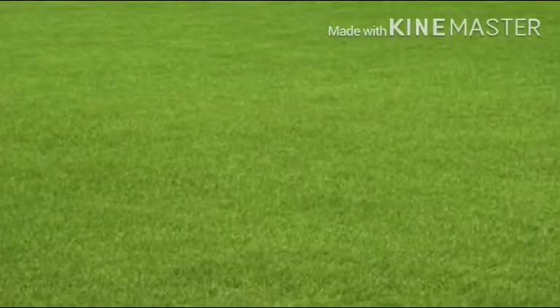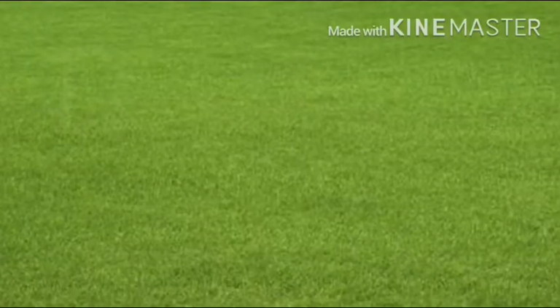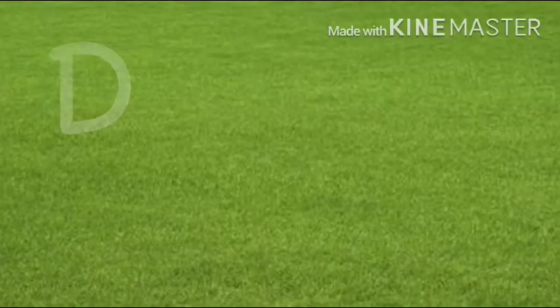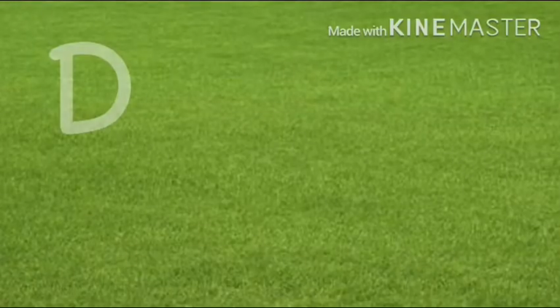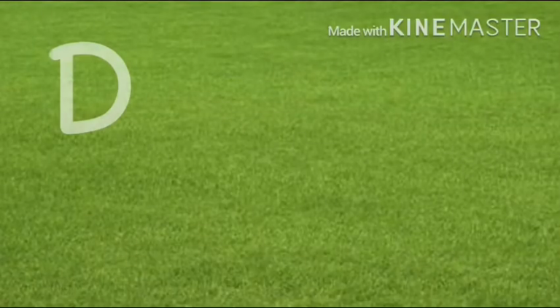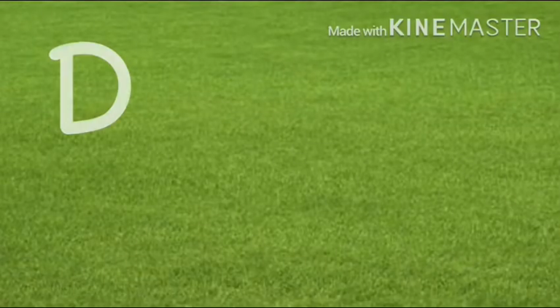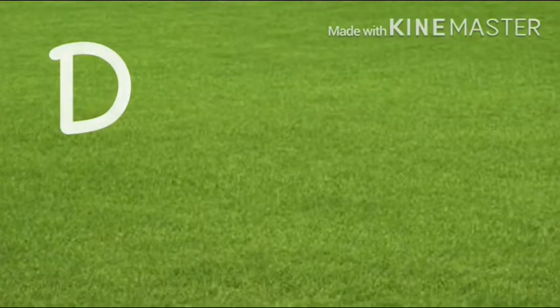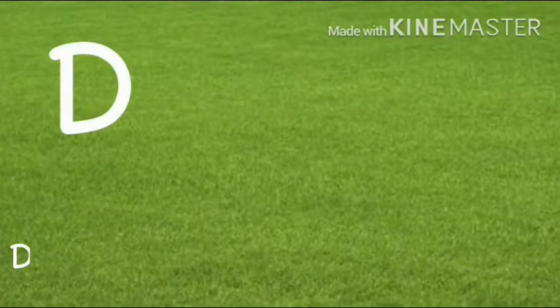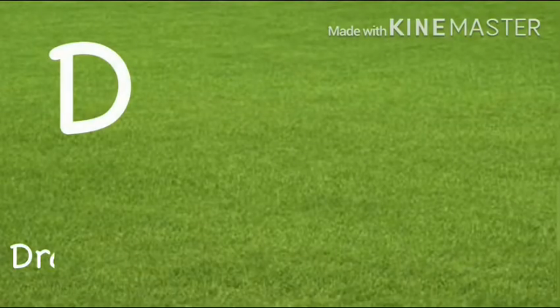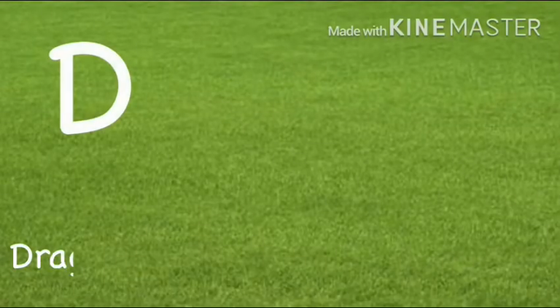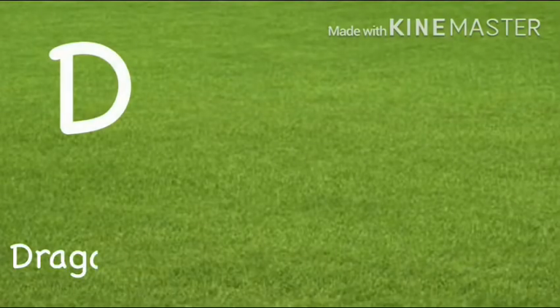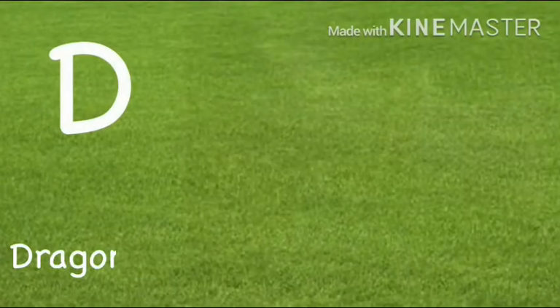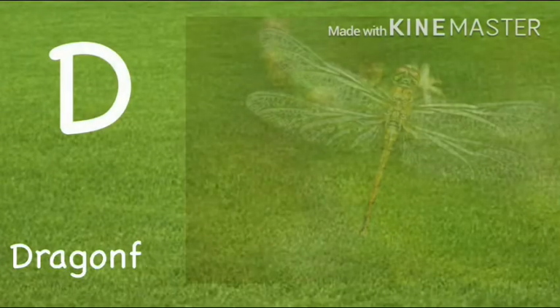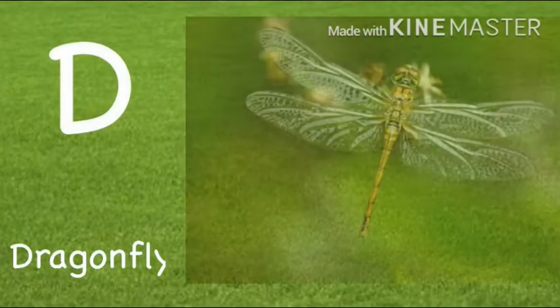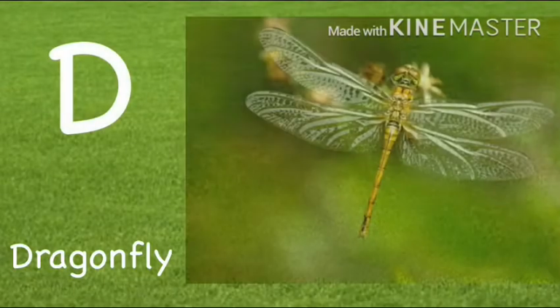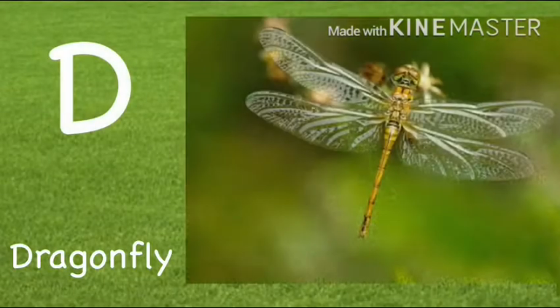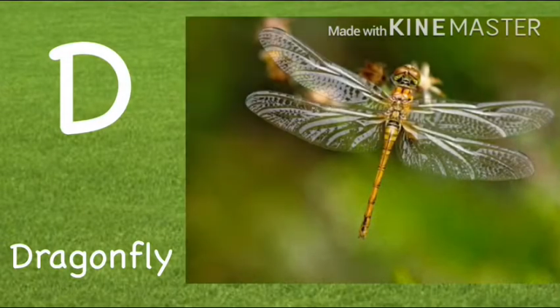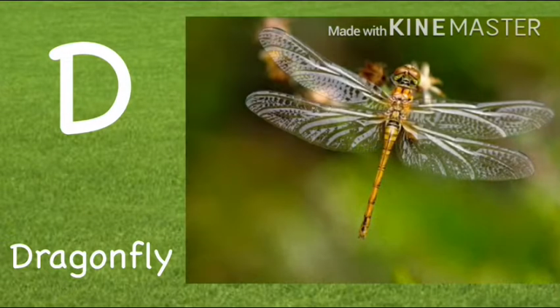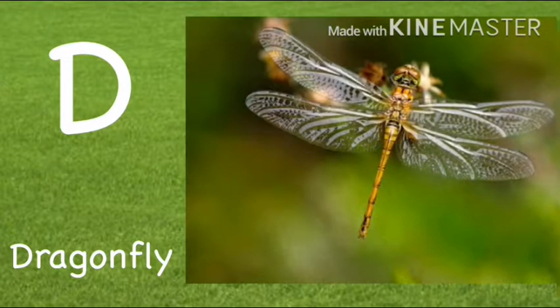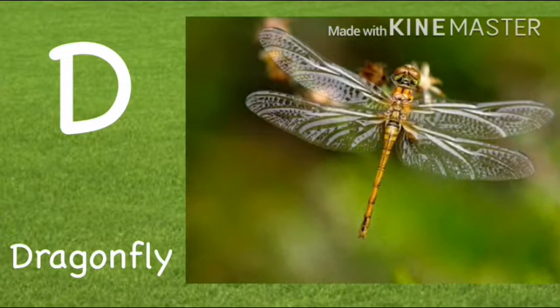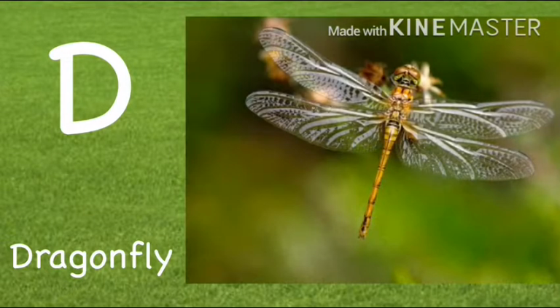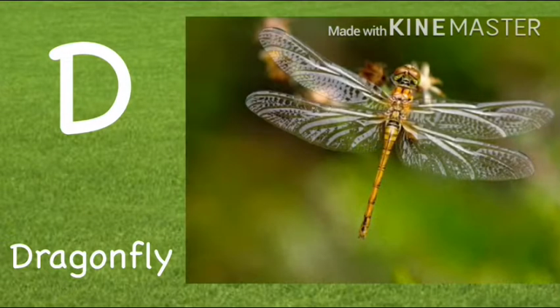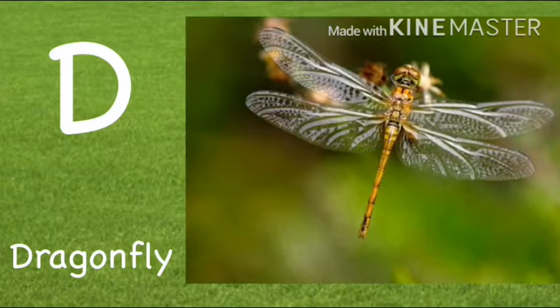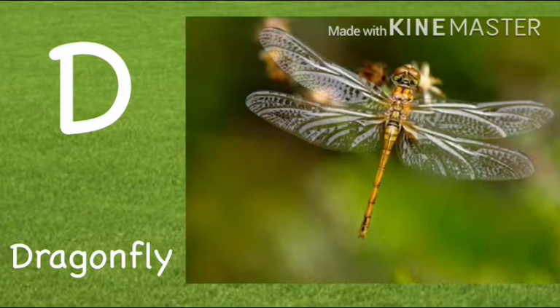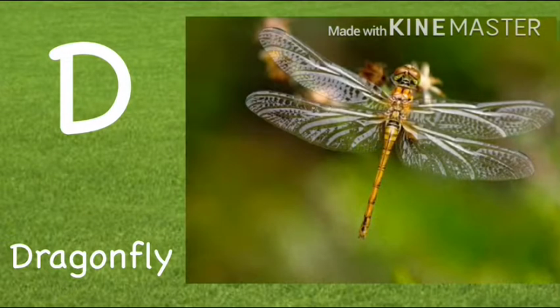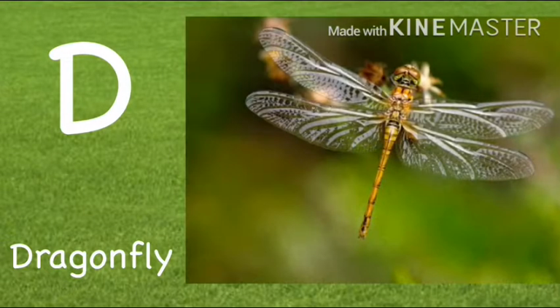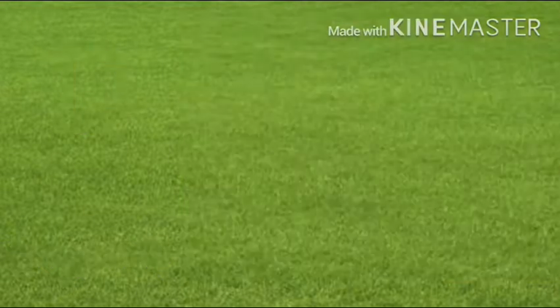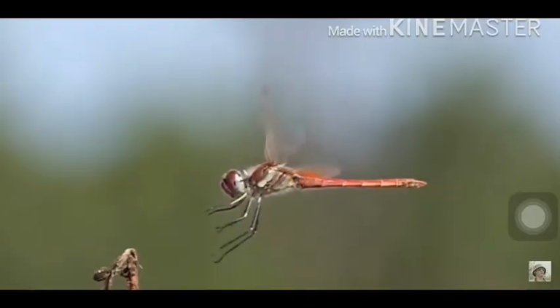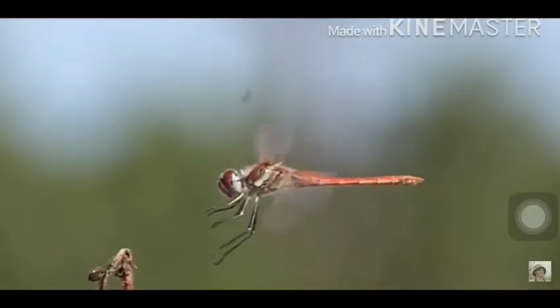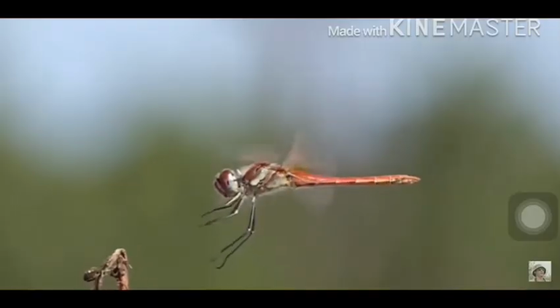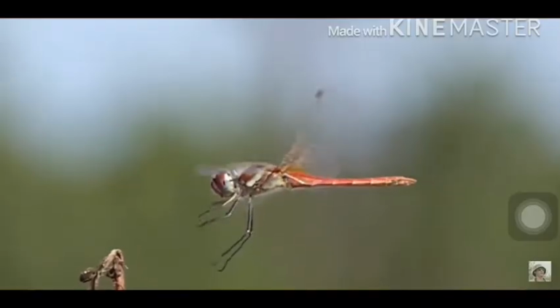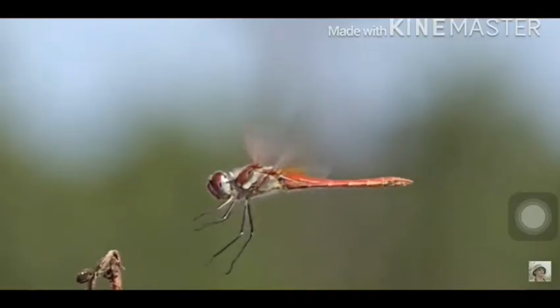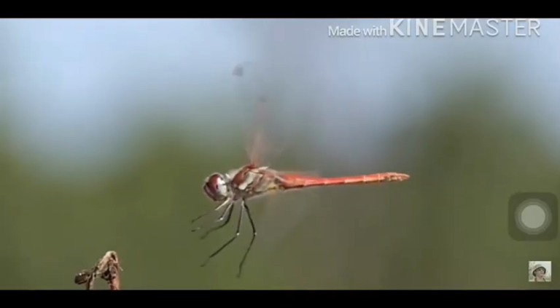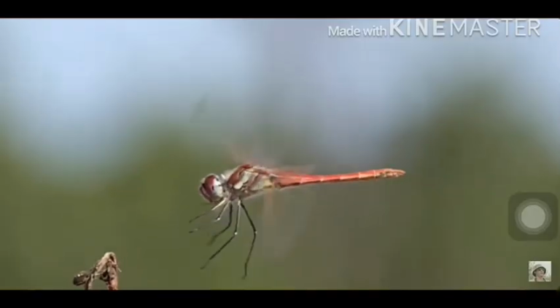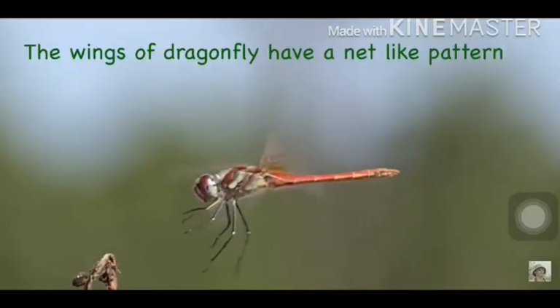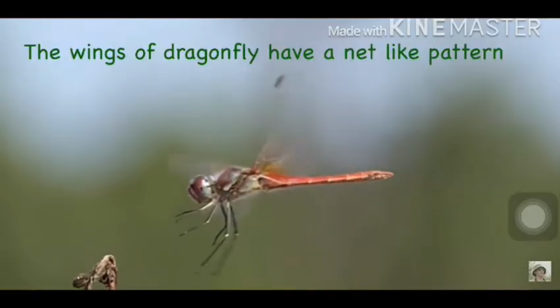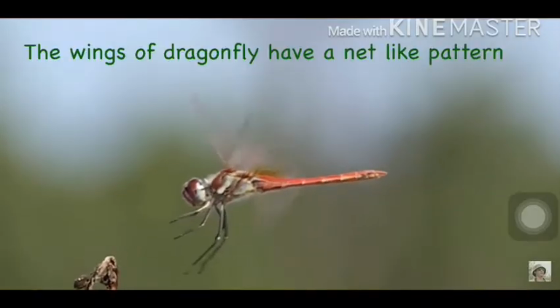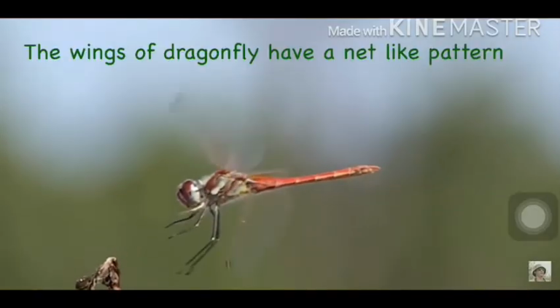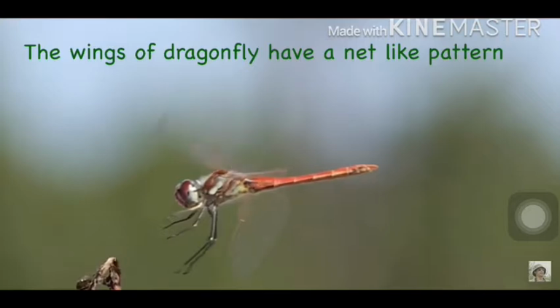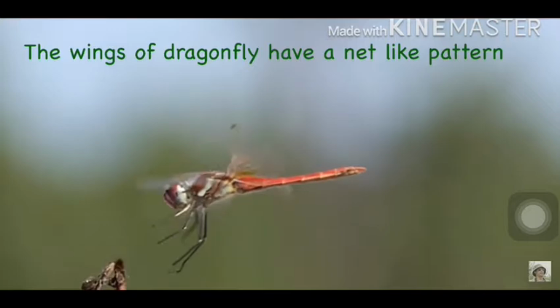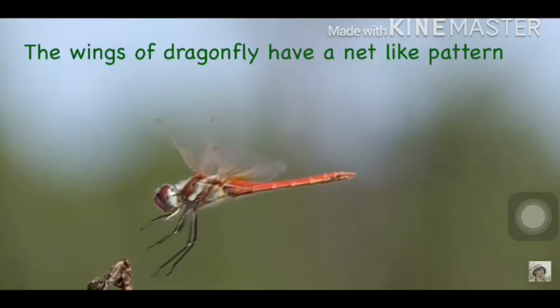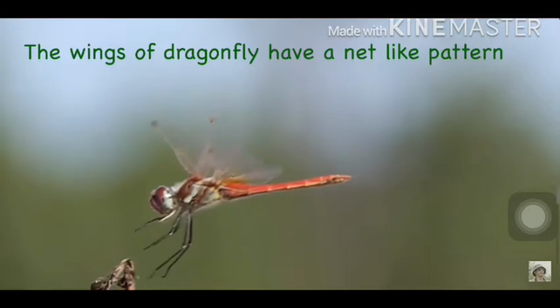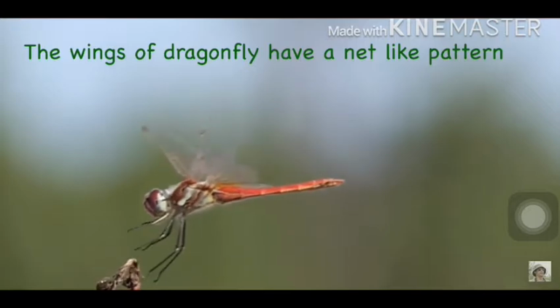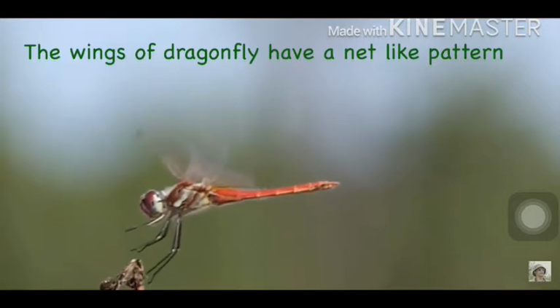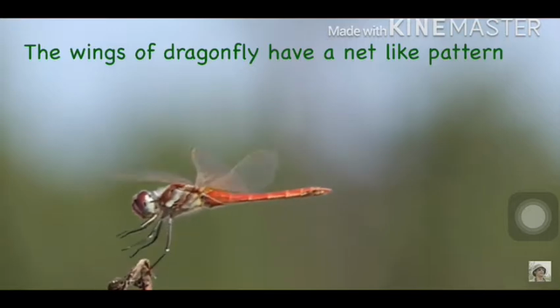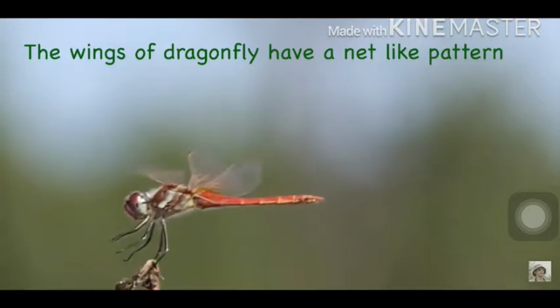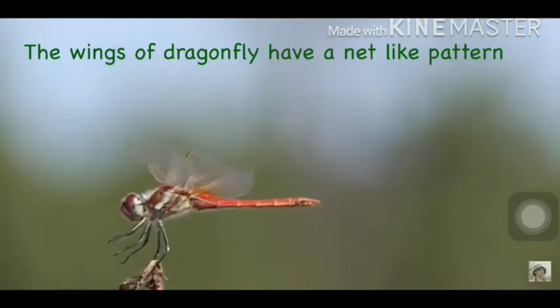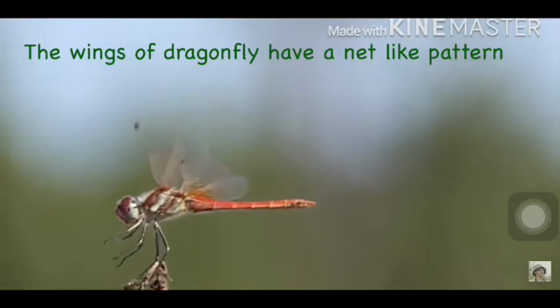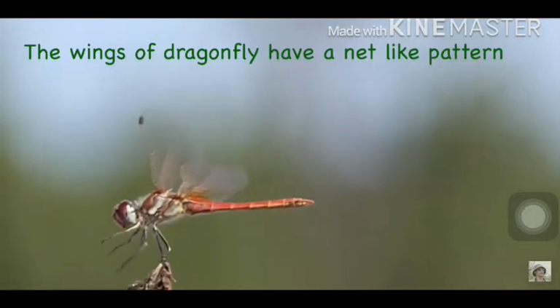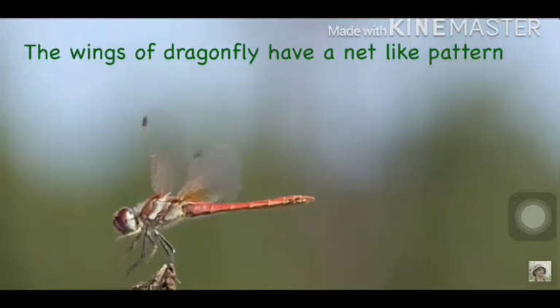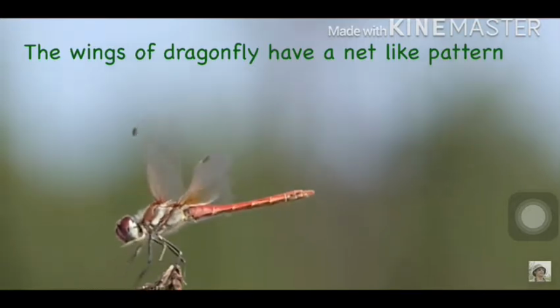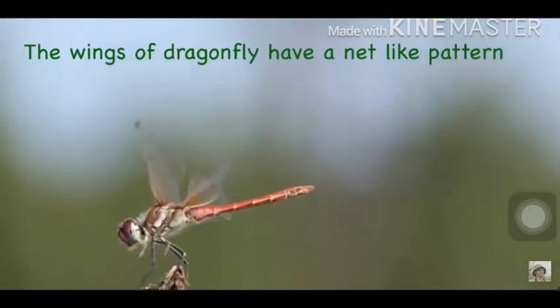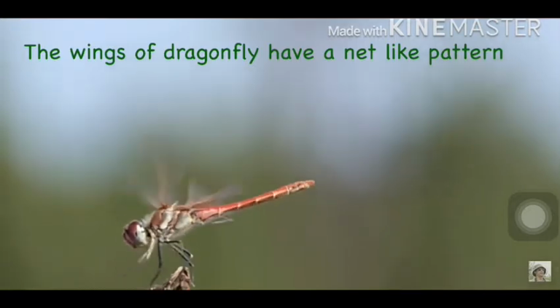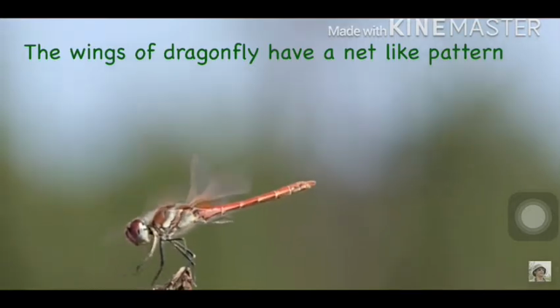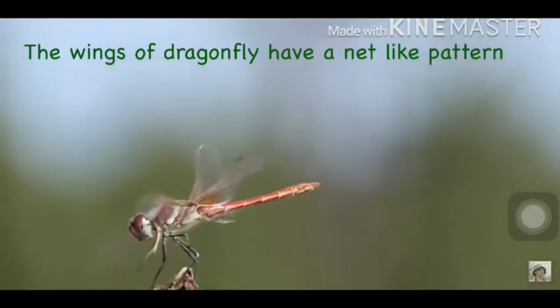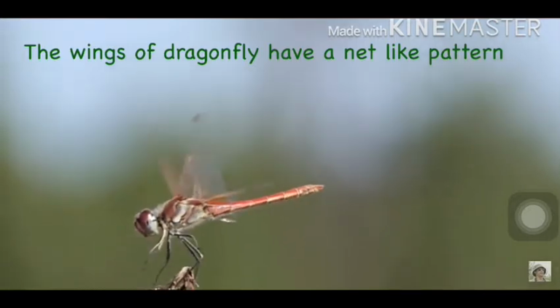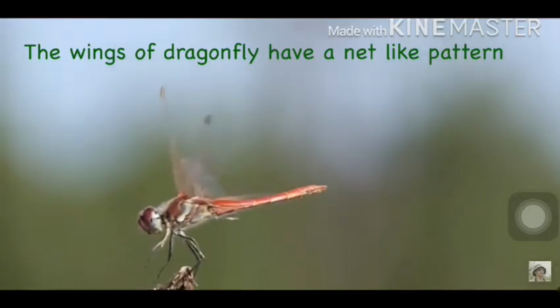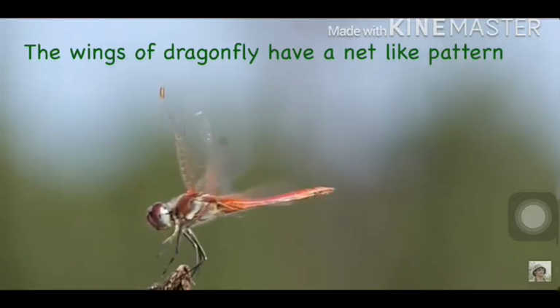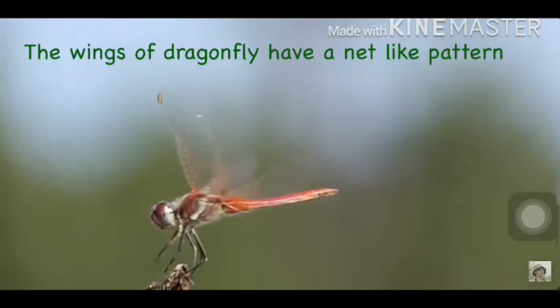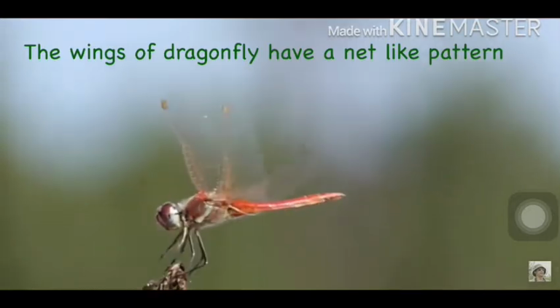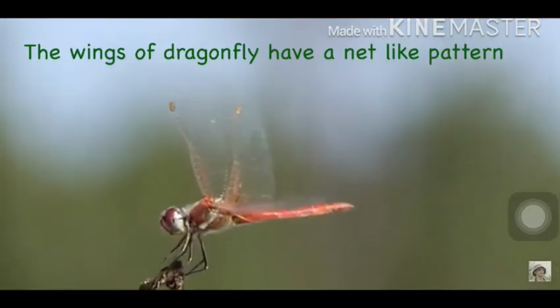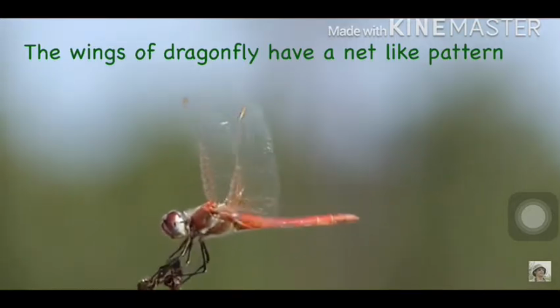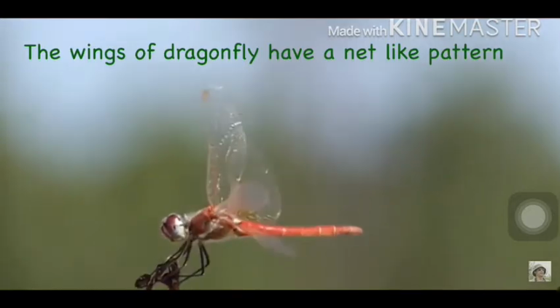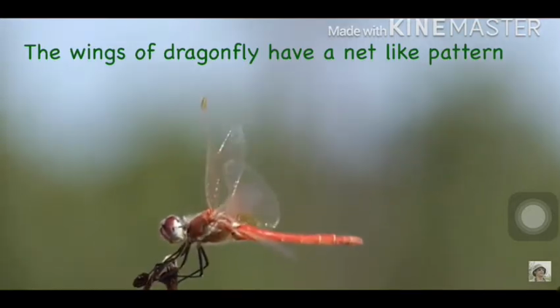D. Dragonfly. The wings of a dragonfly have a net-like pattern.